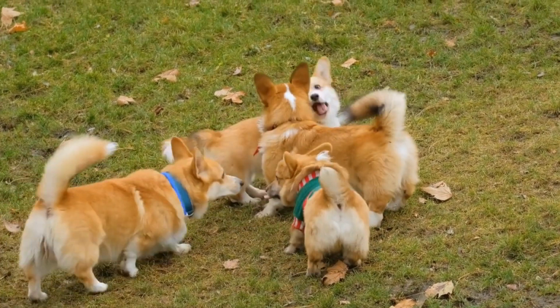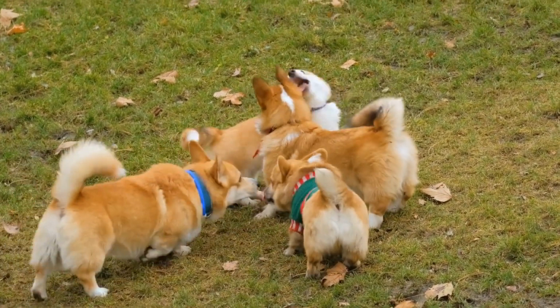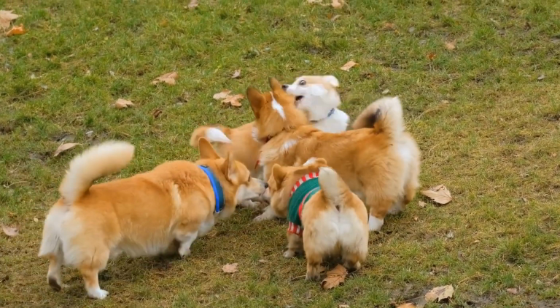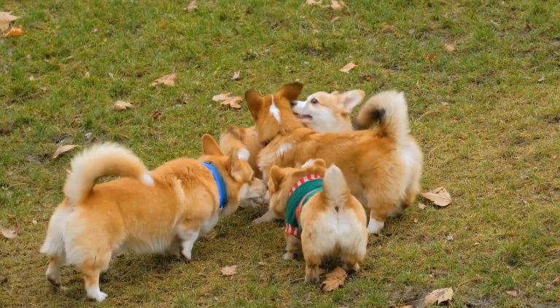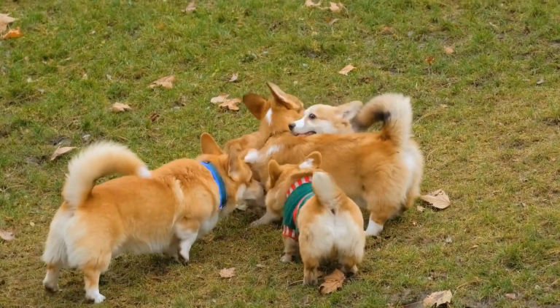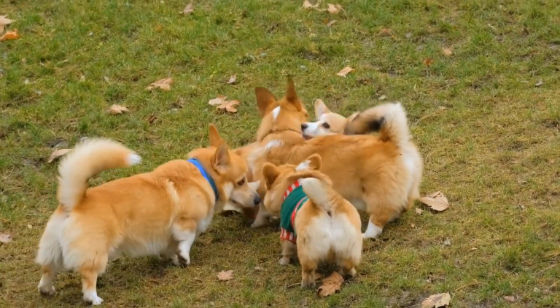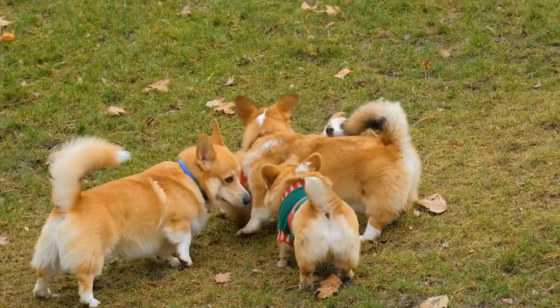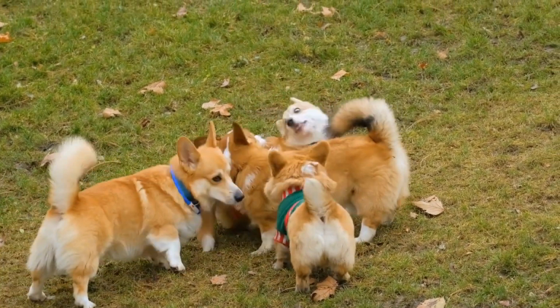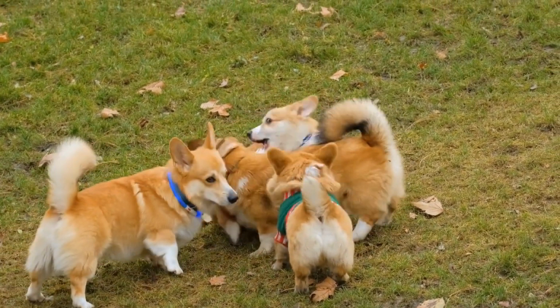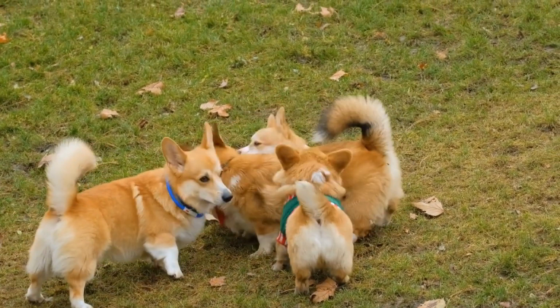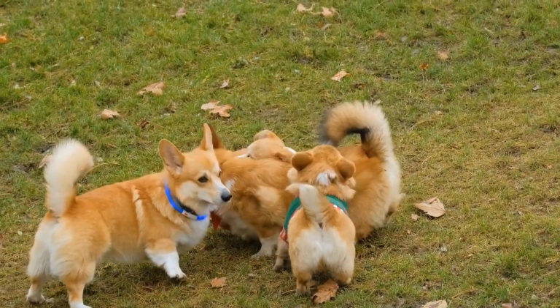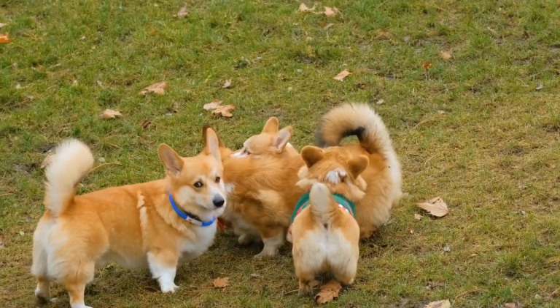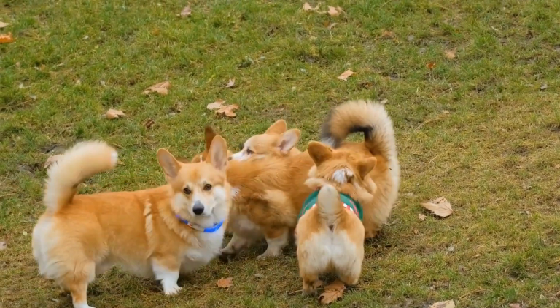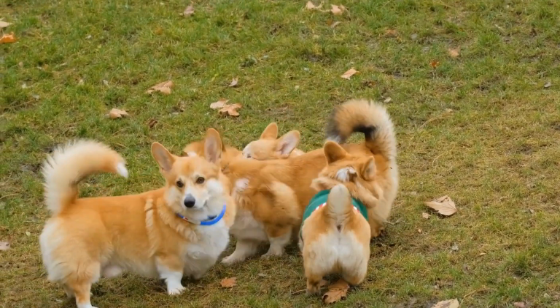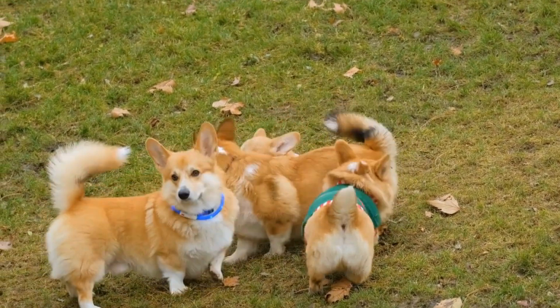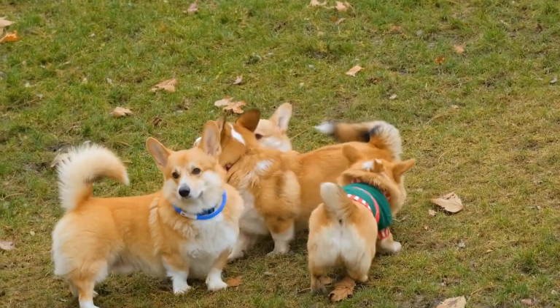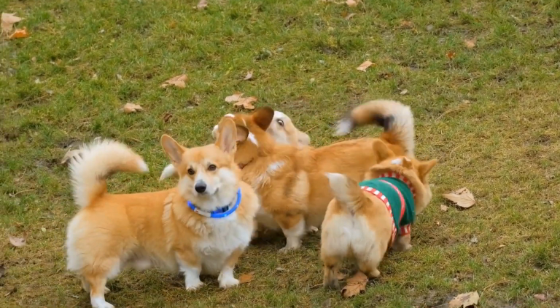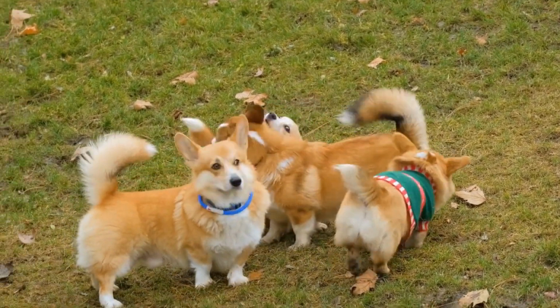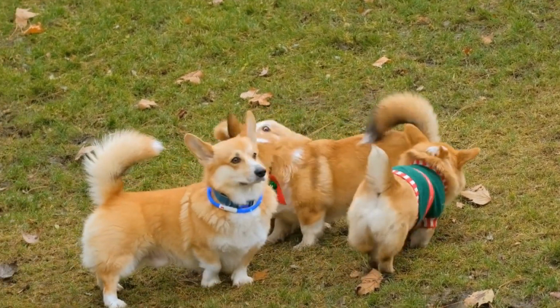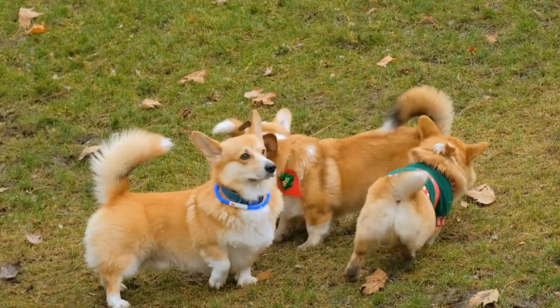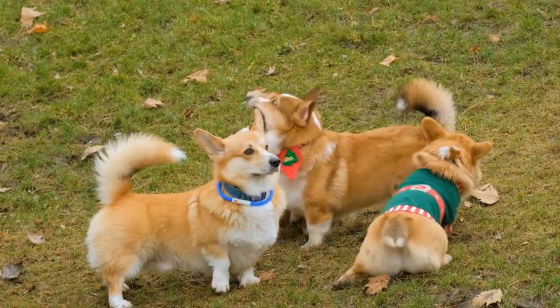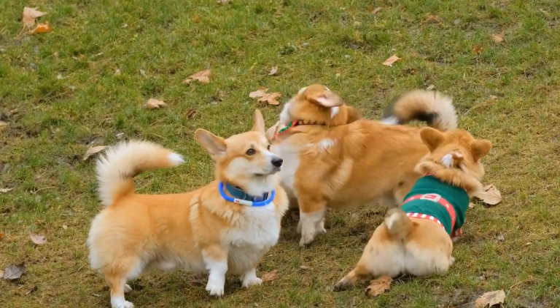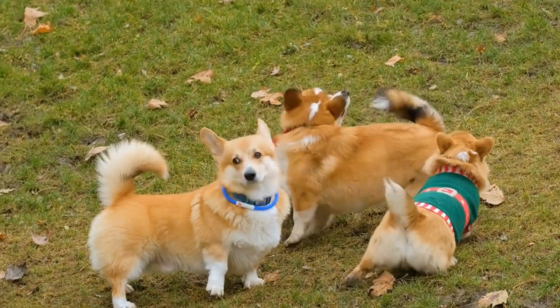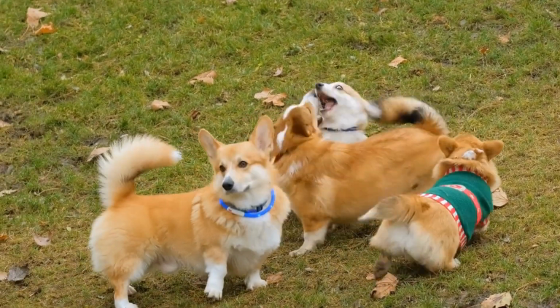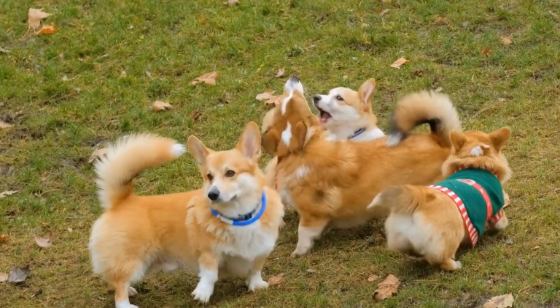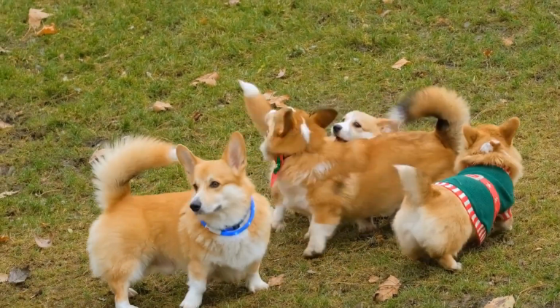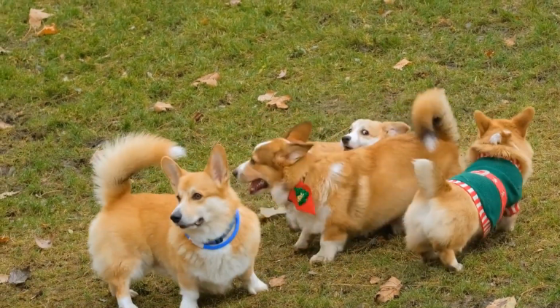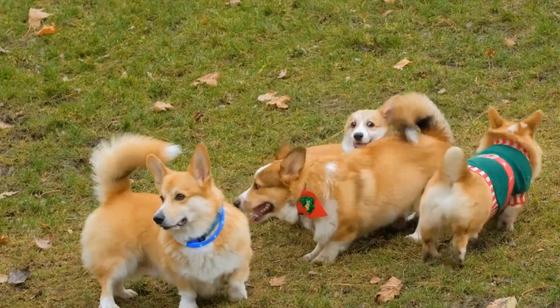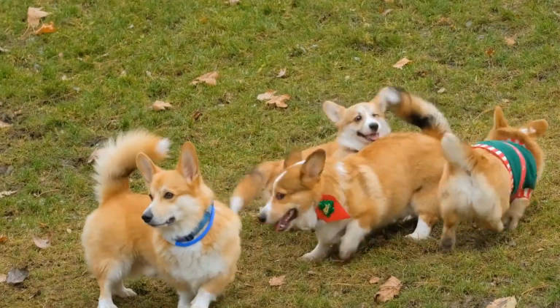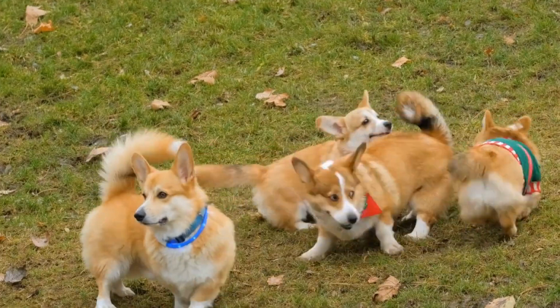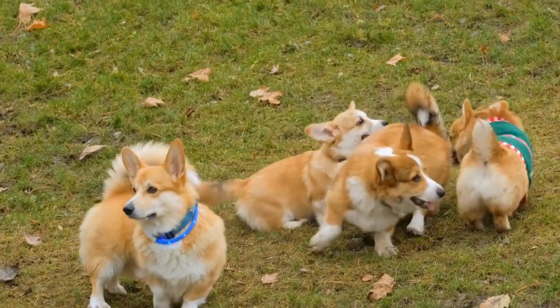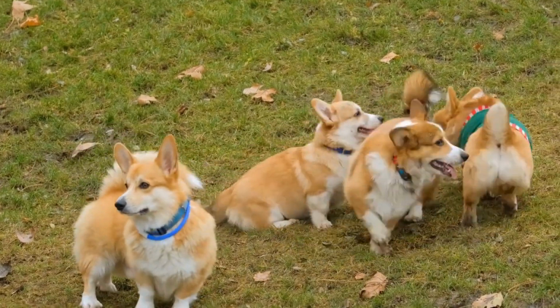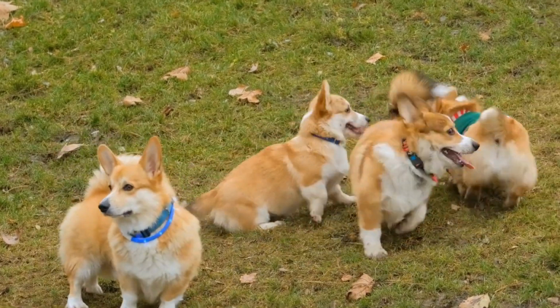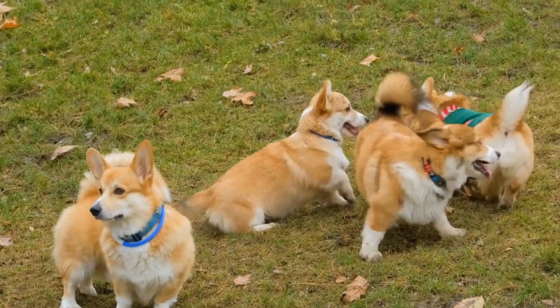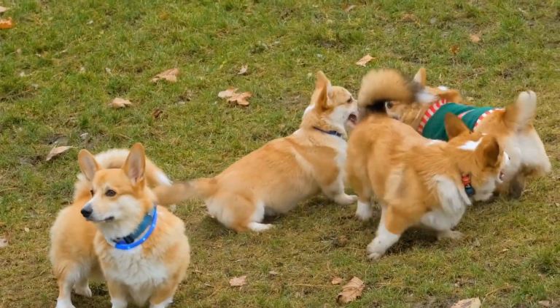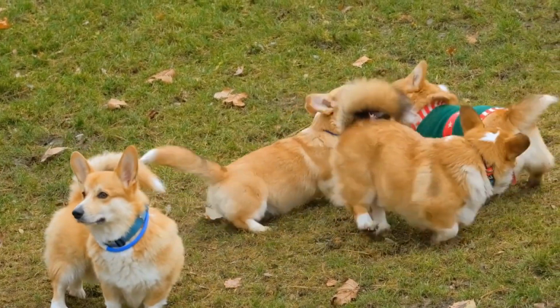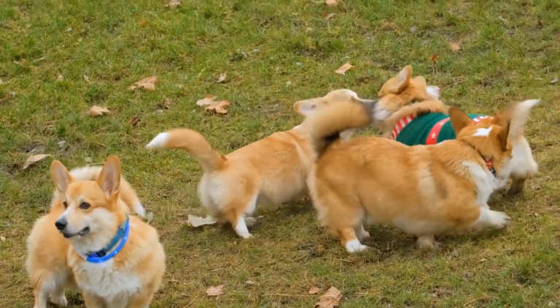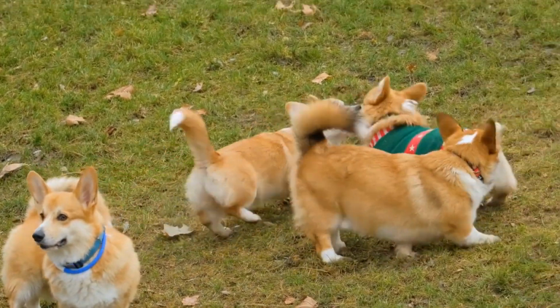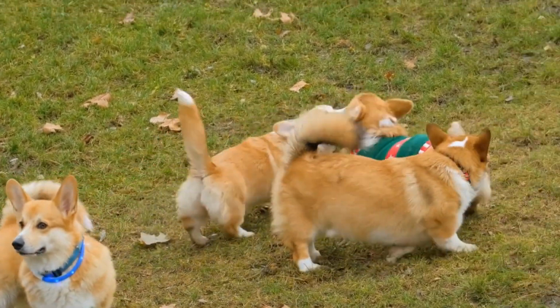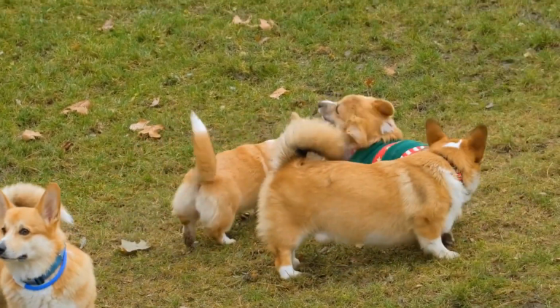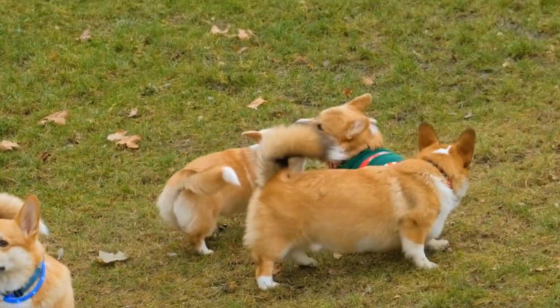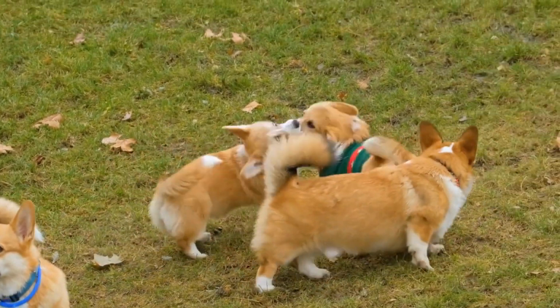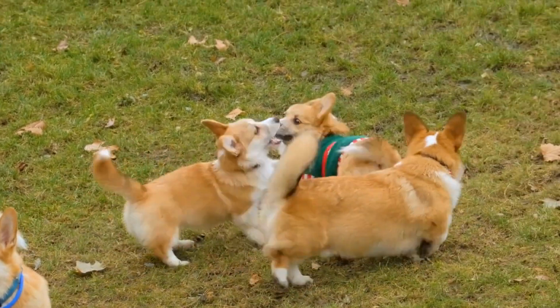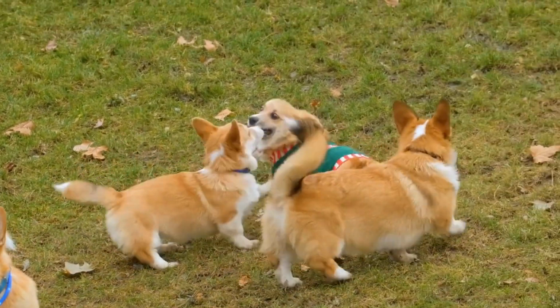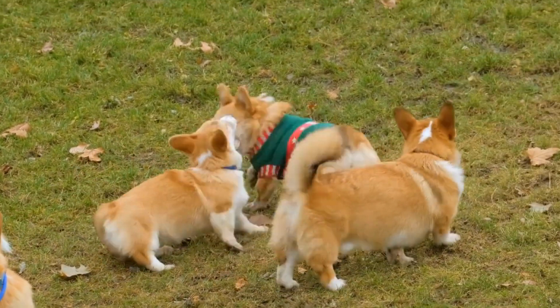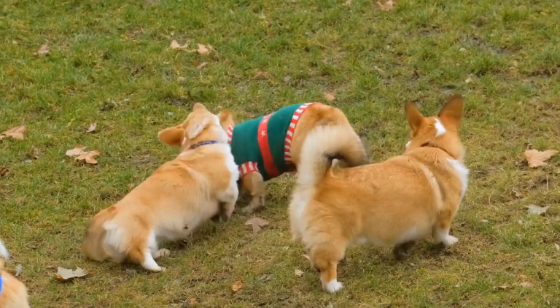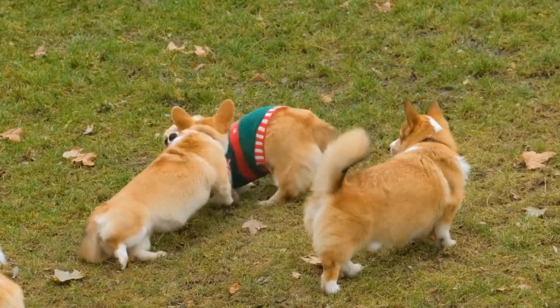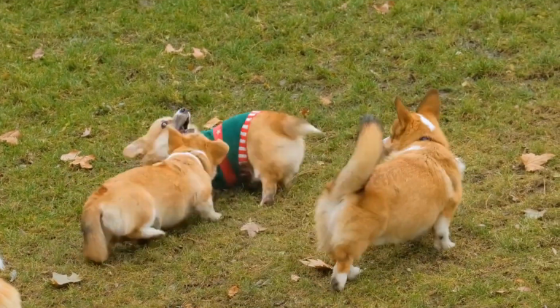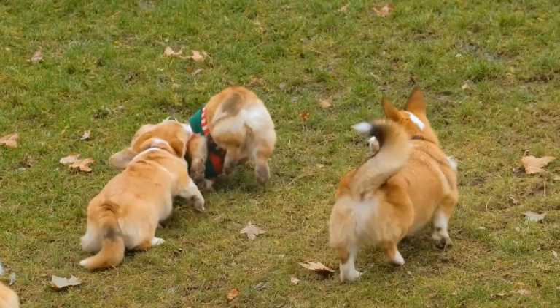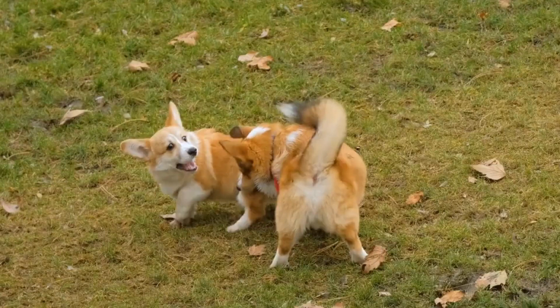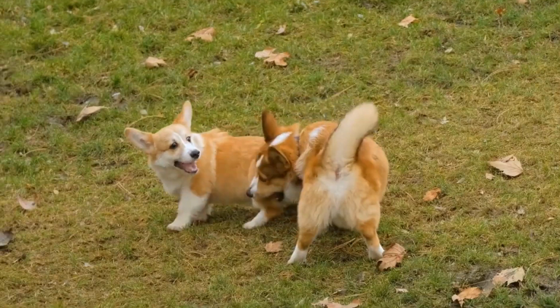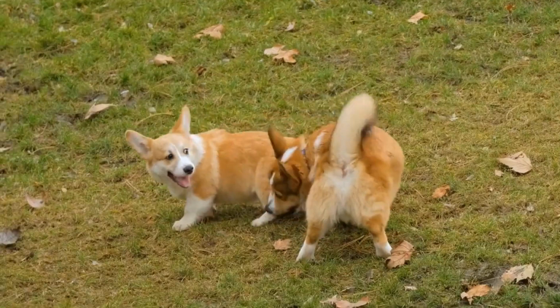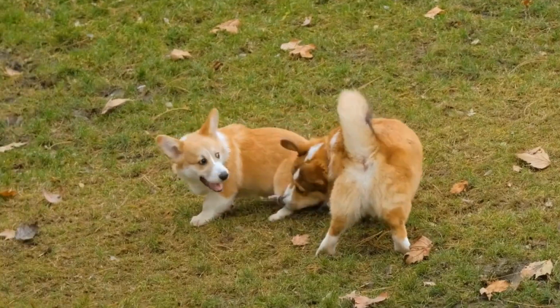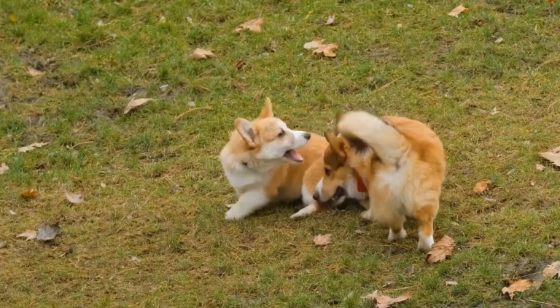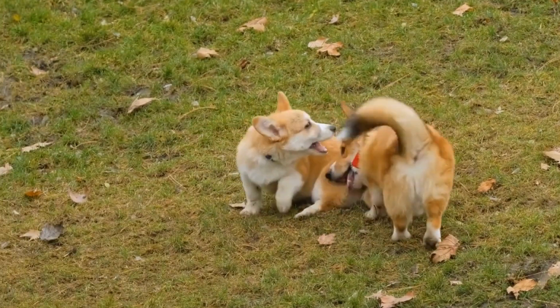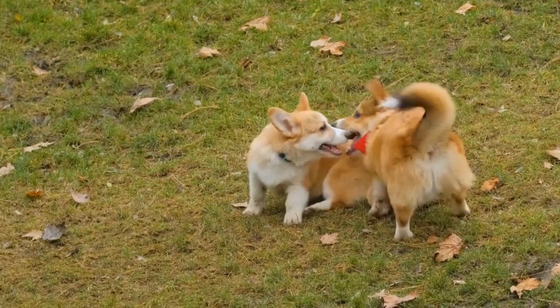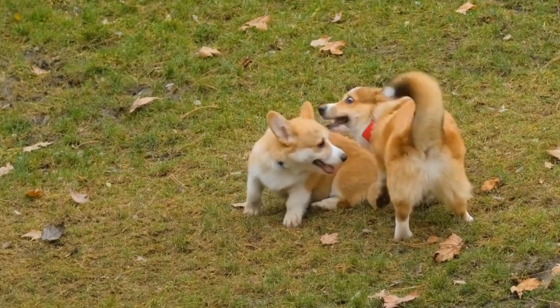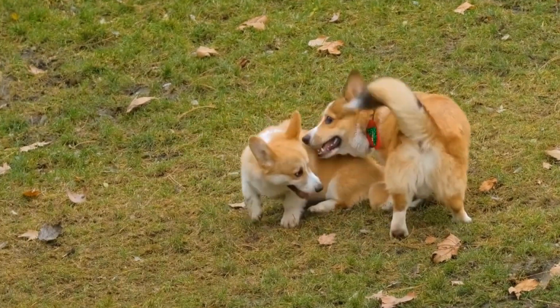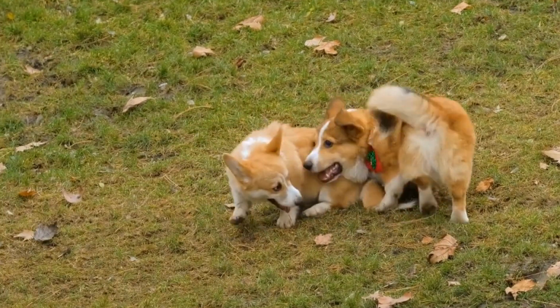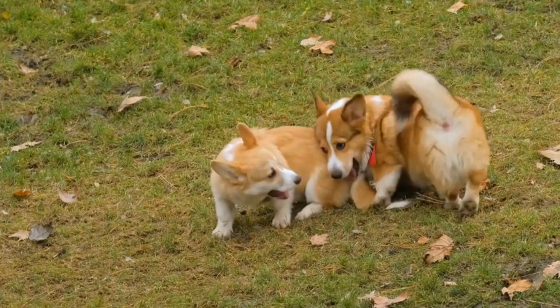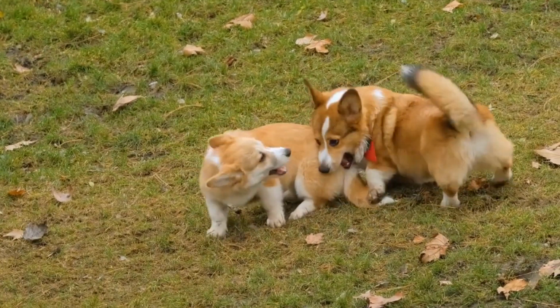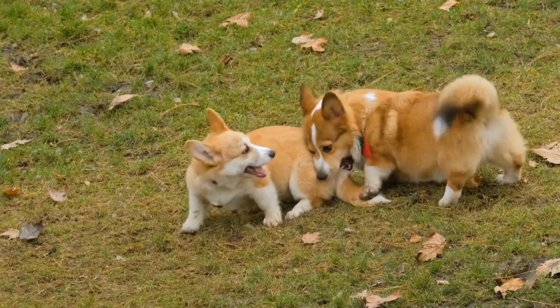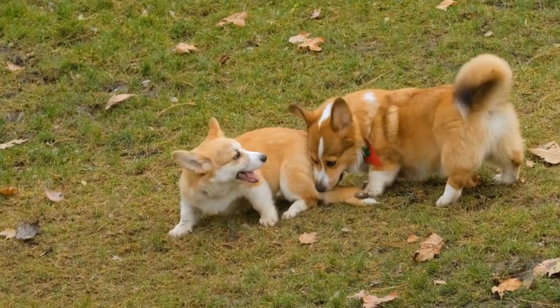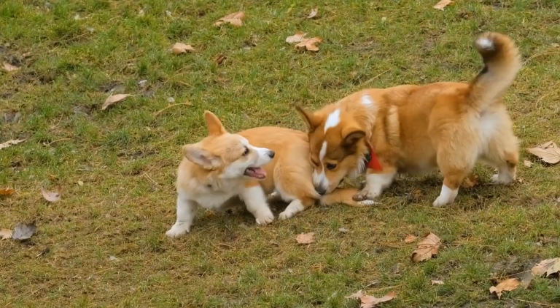In this video, we will show you how to make a Corgi-themed photo album that will be the perfect tribute to your beloved pet.